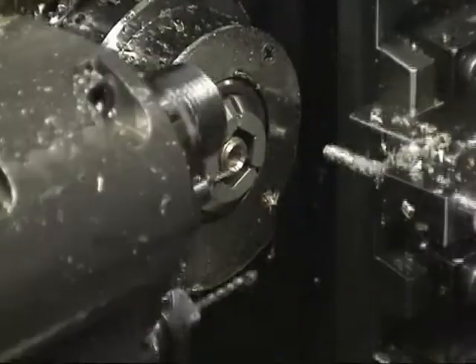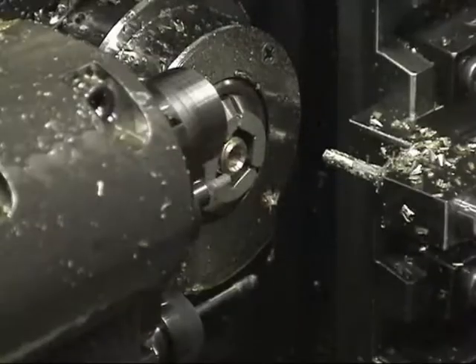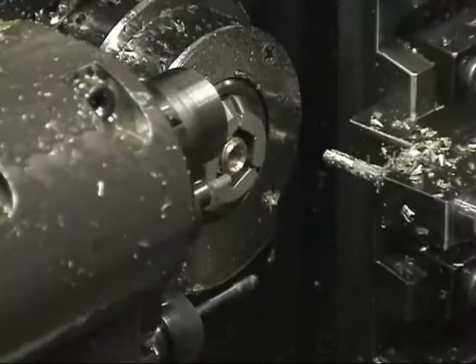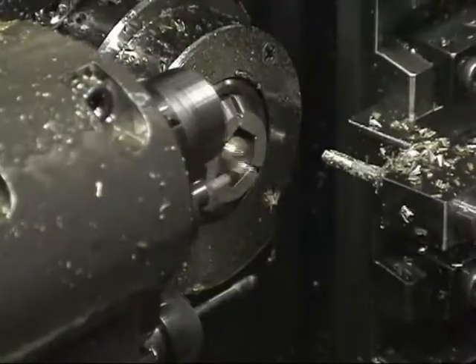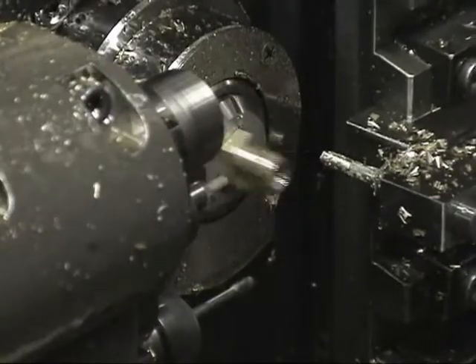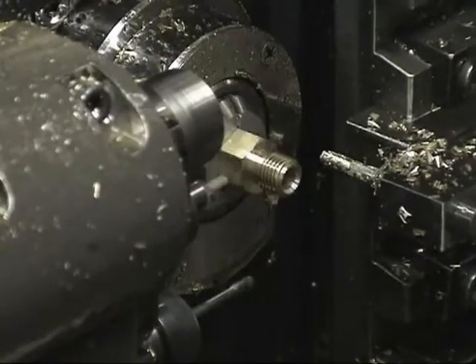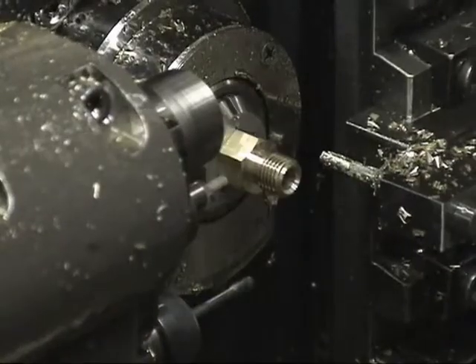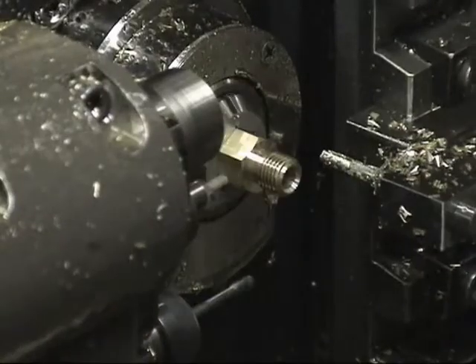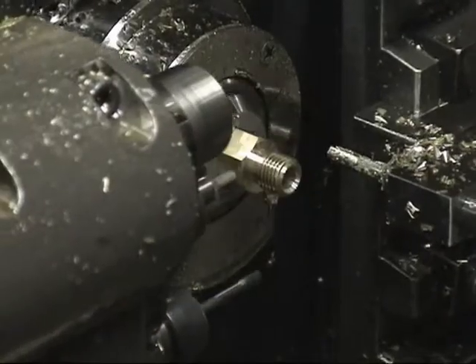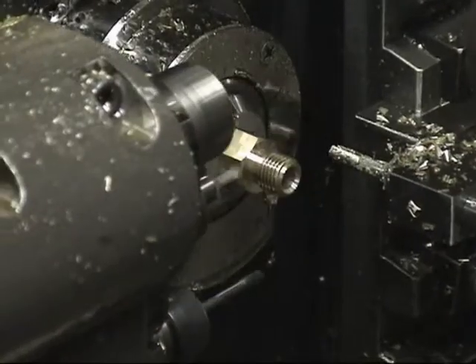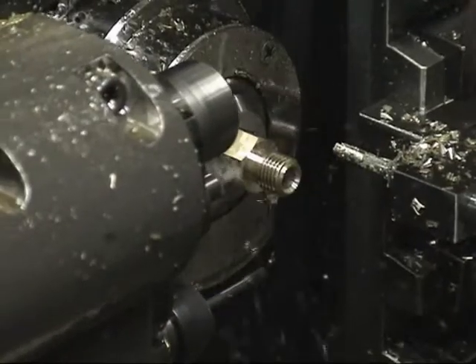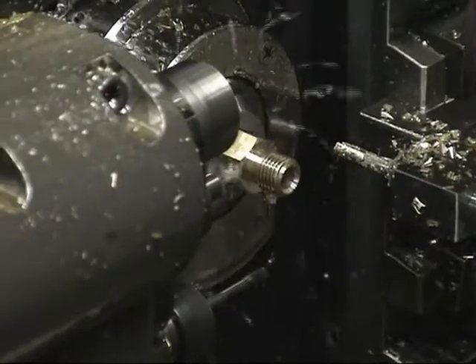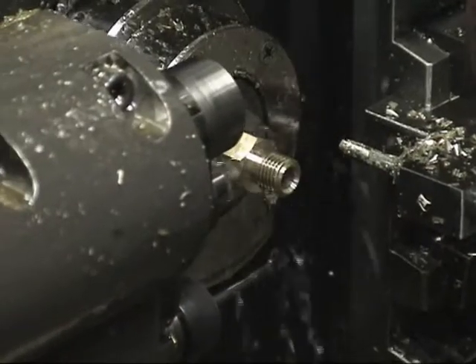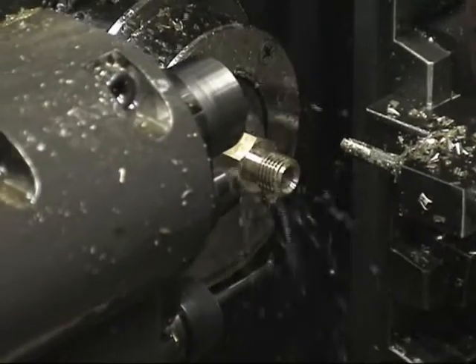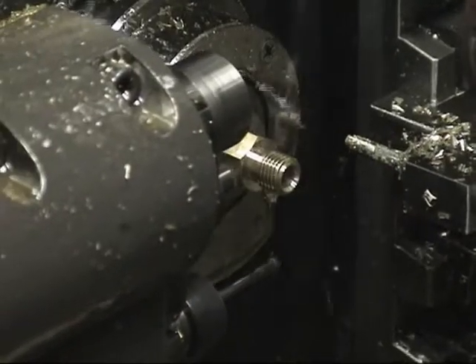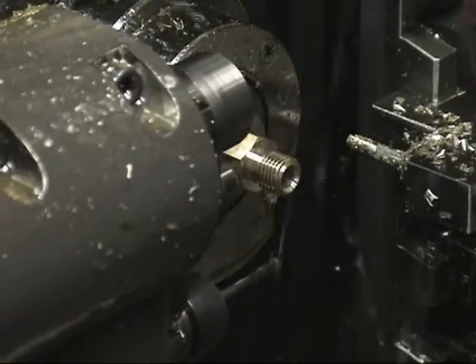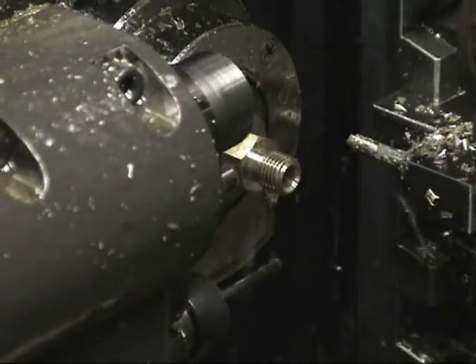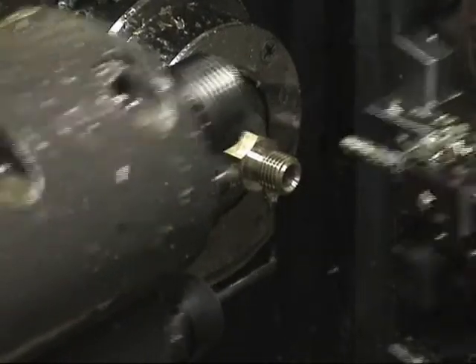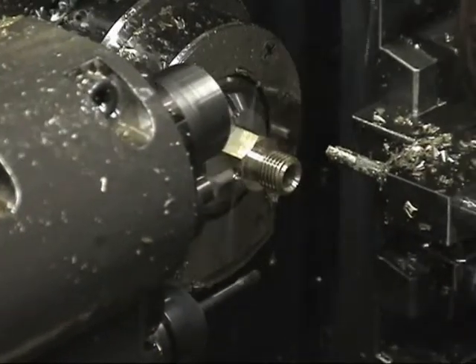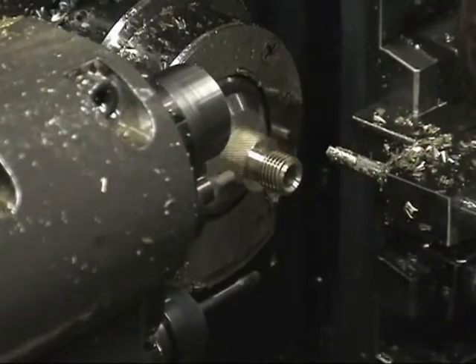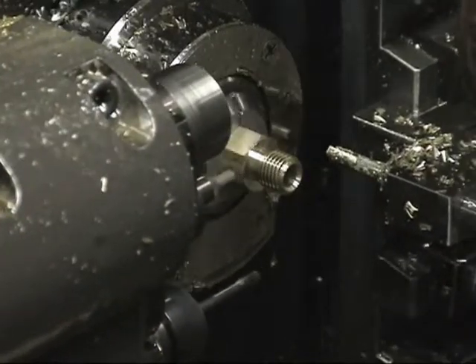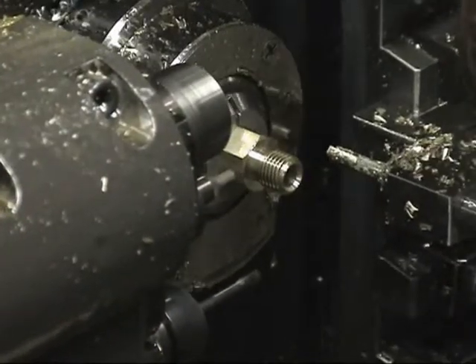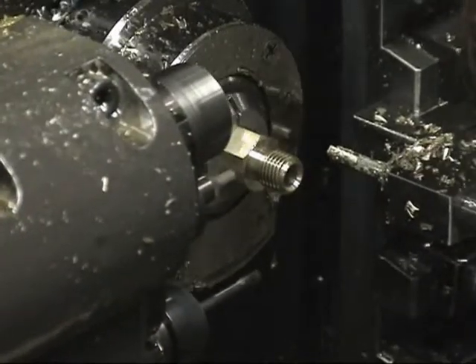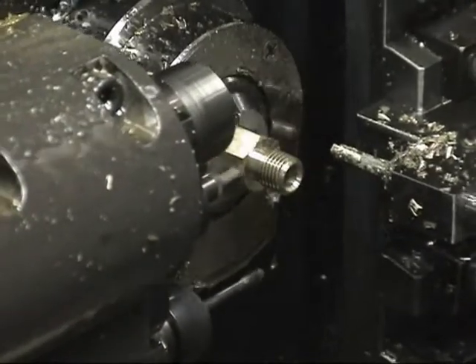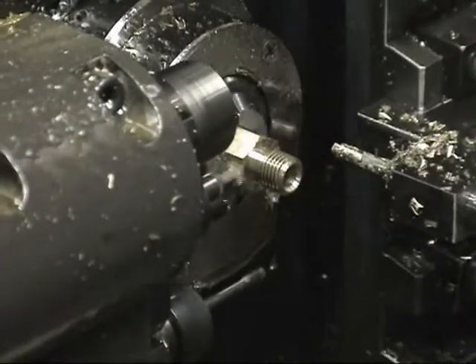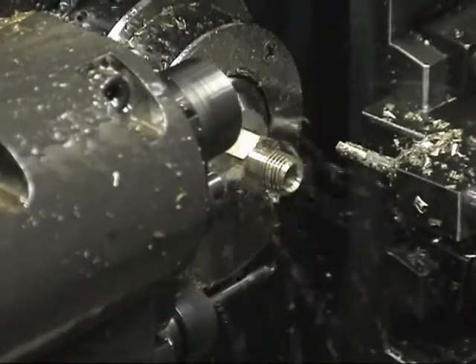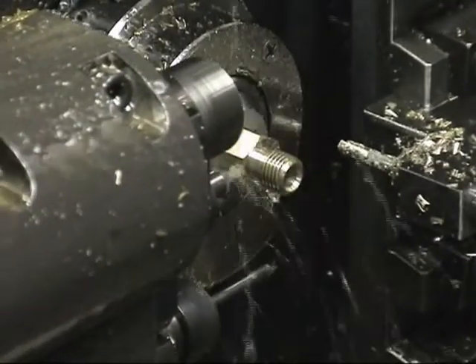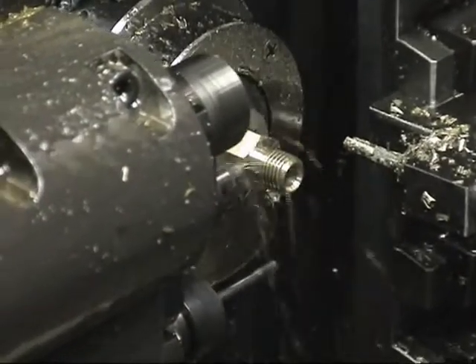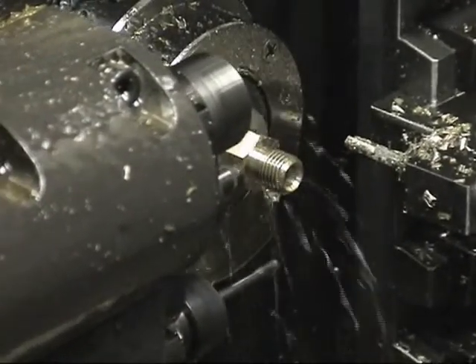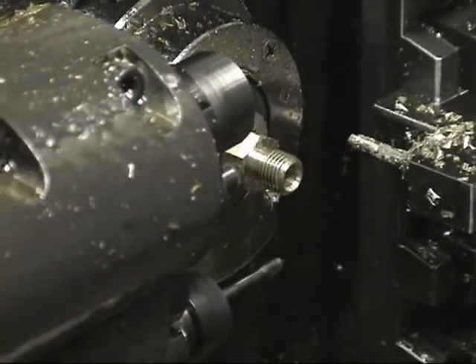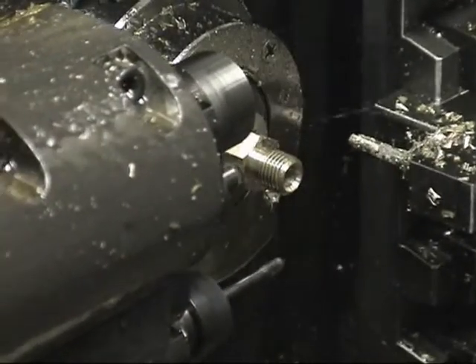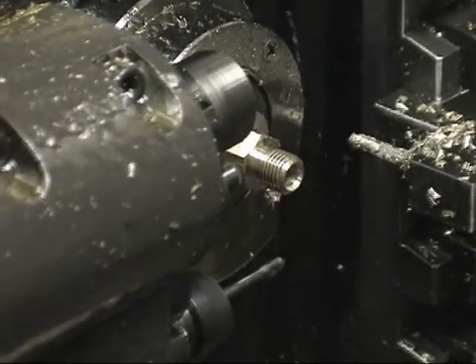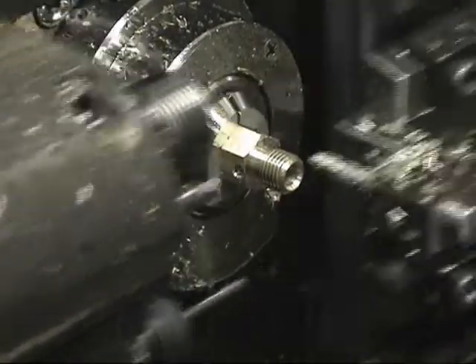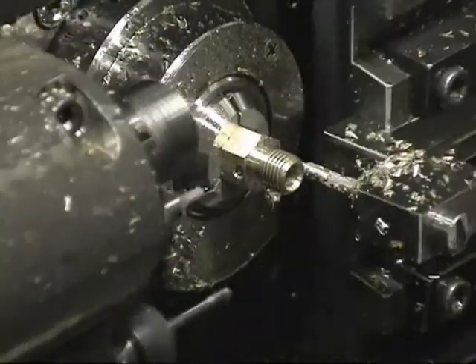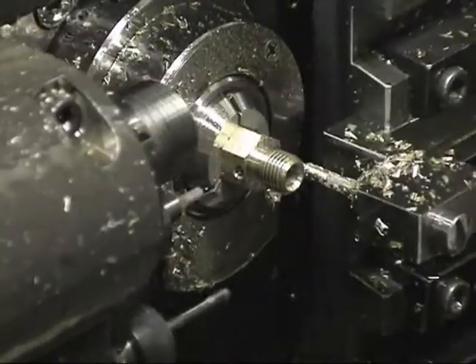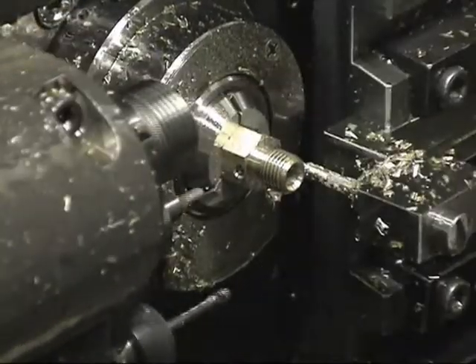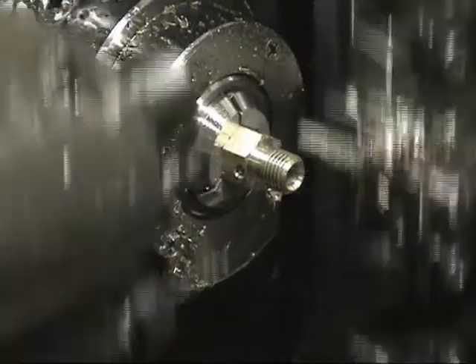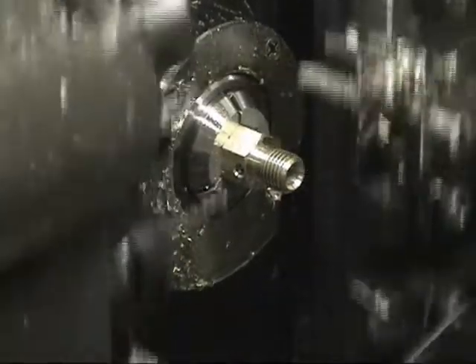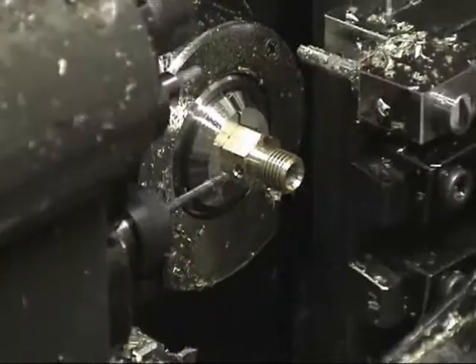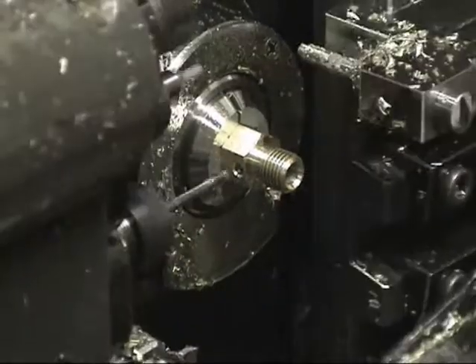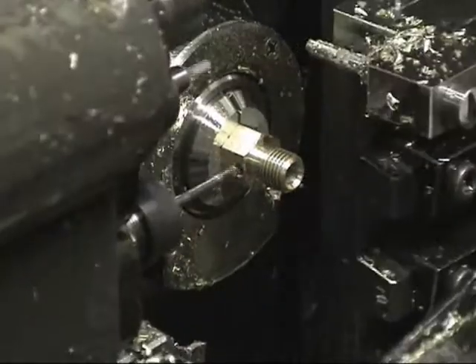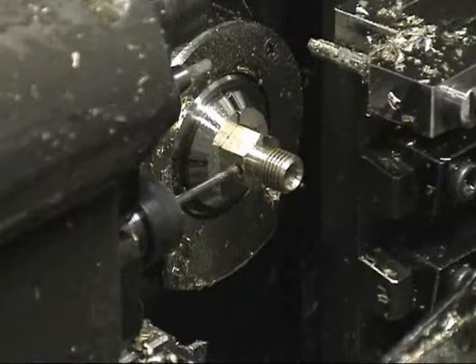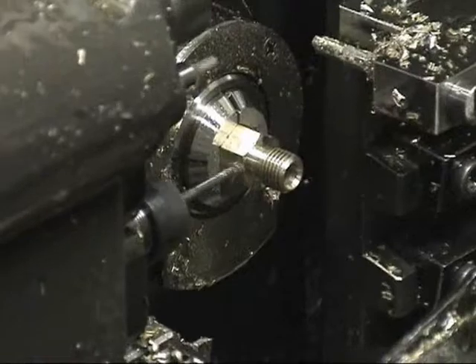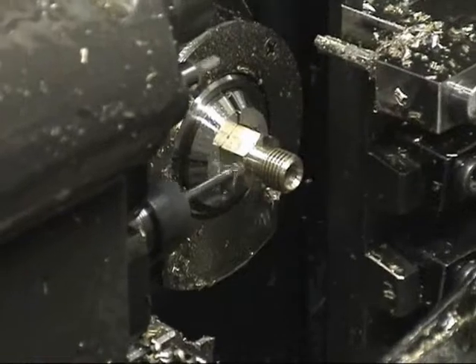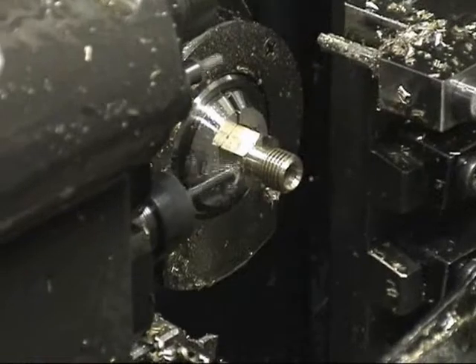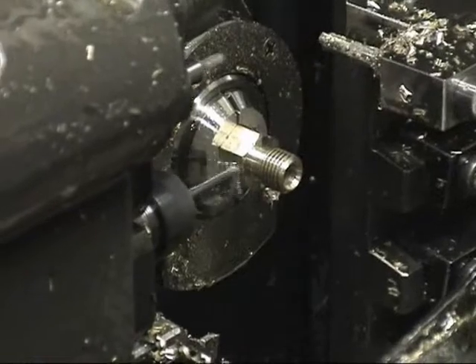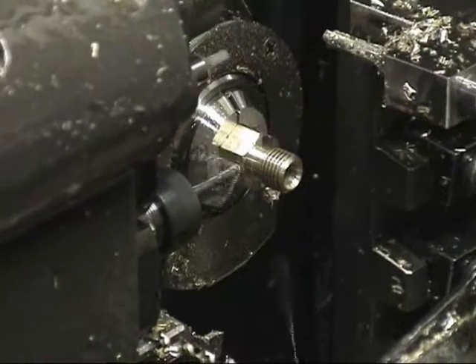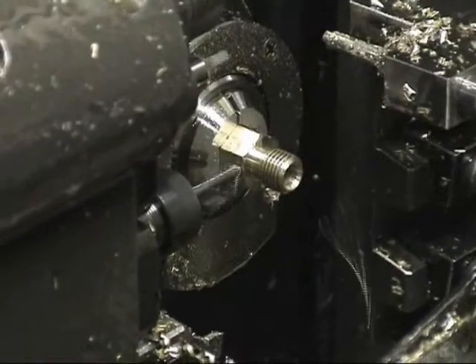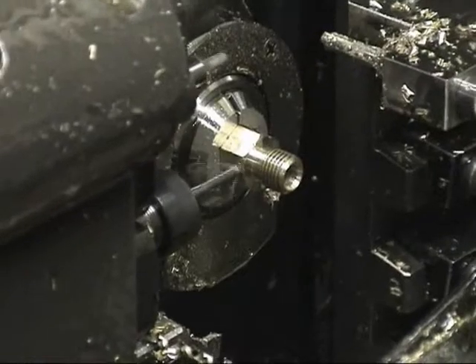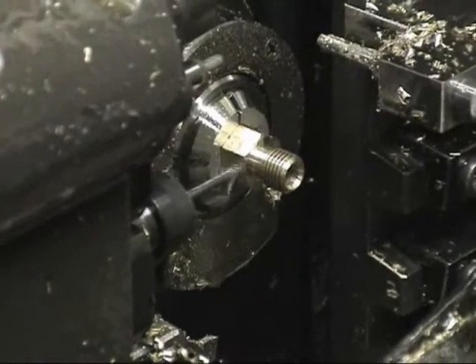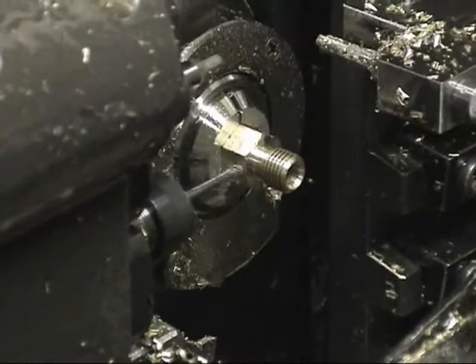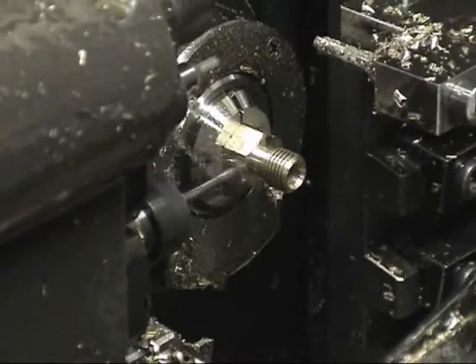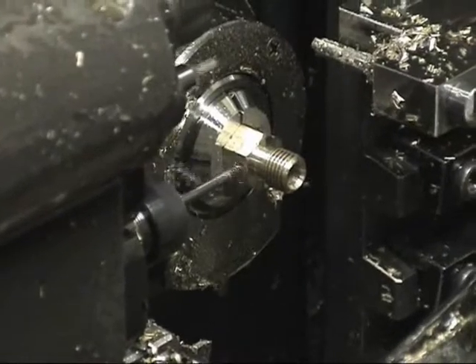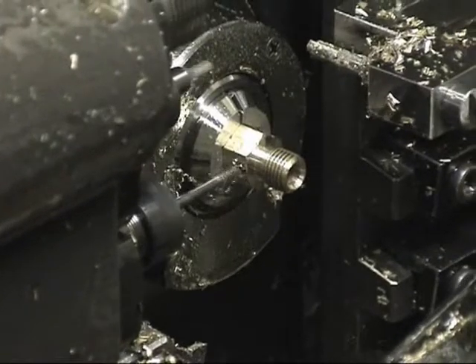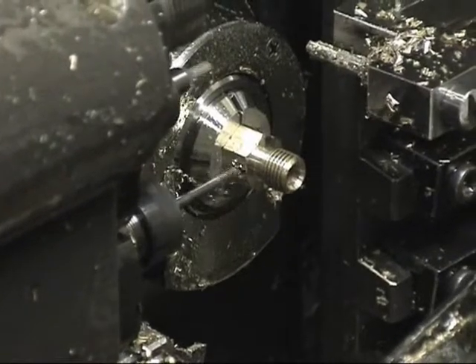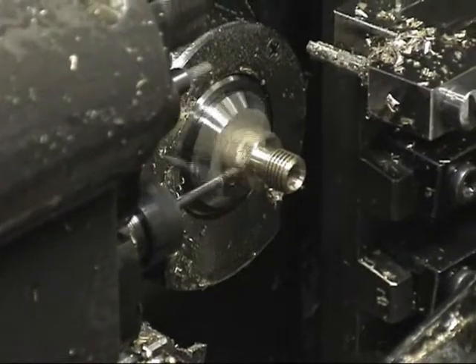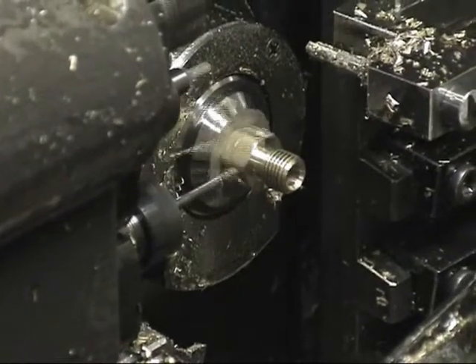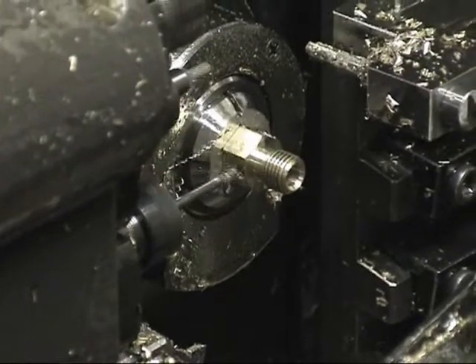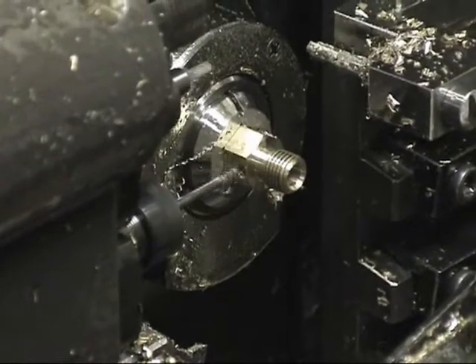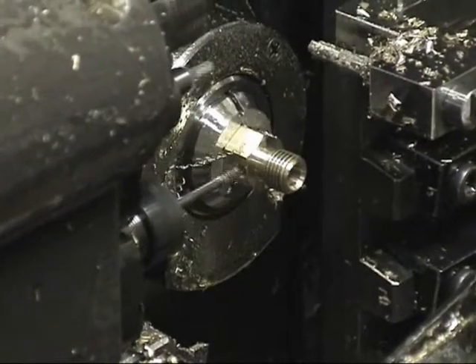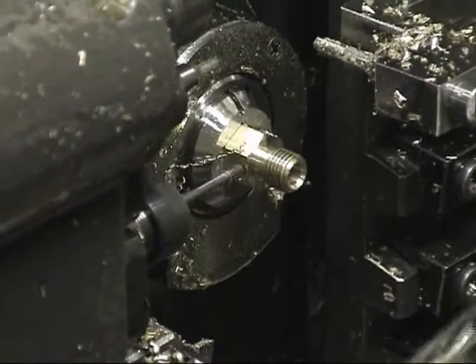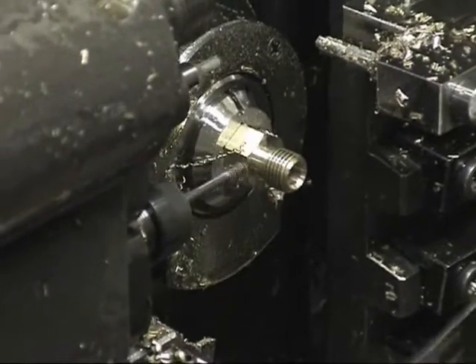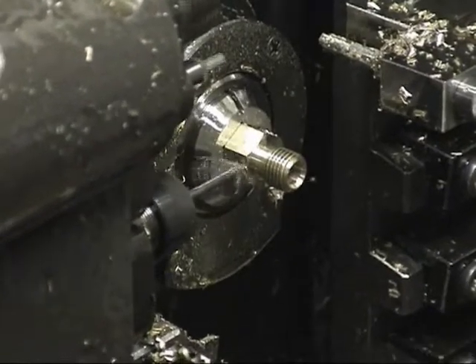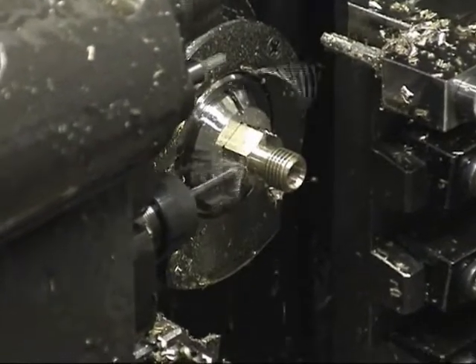Now, cross-drilling two holes 120 degrees apart, coming back and cross-tapping those two holes.